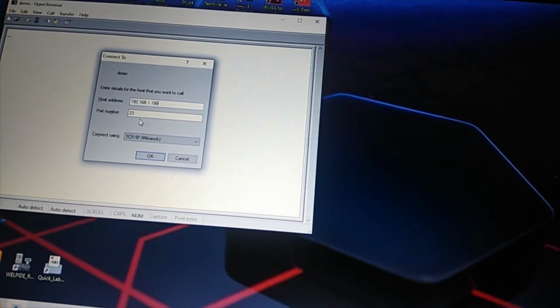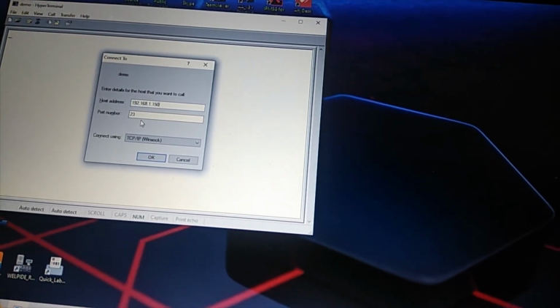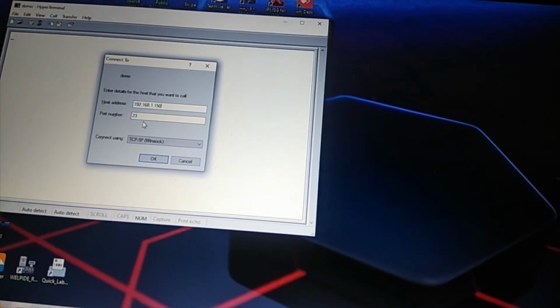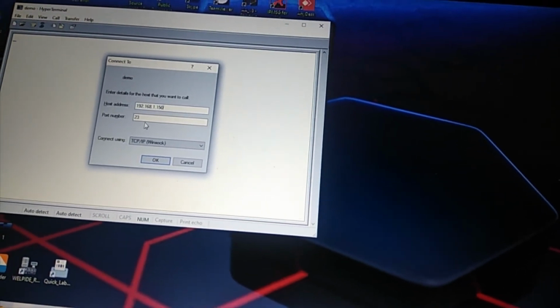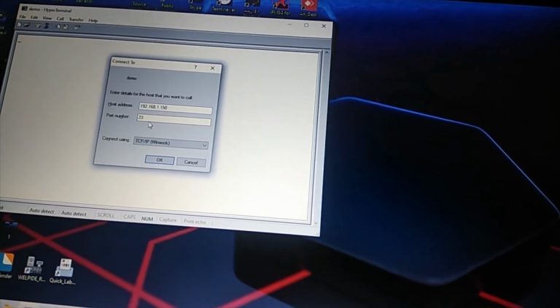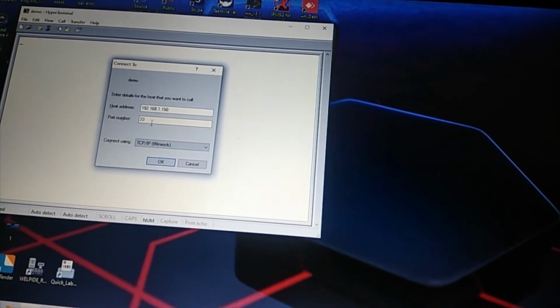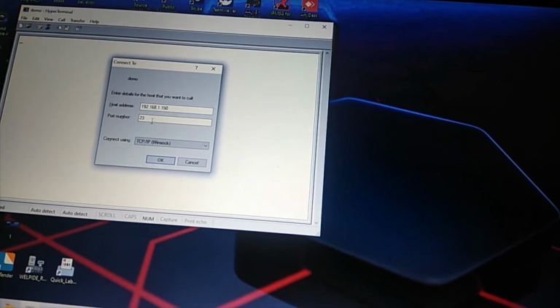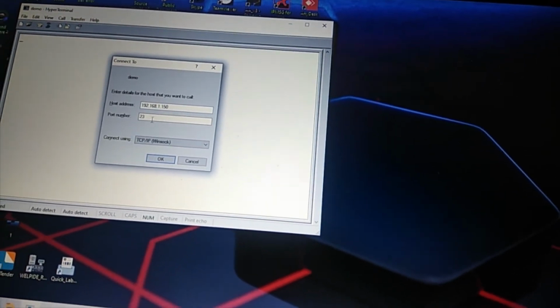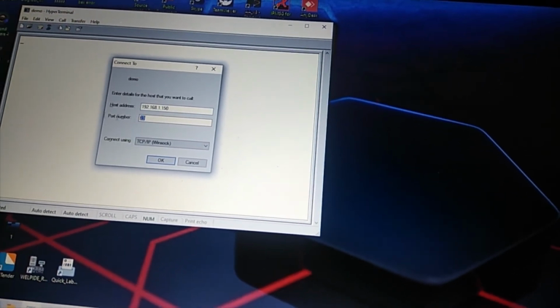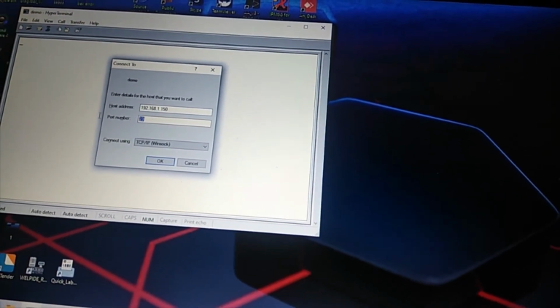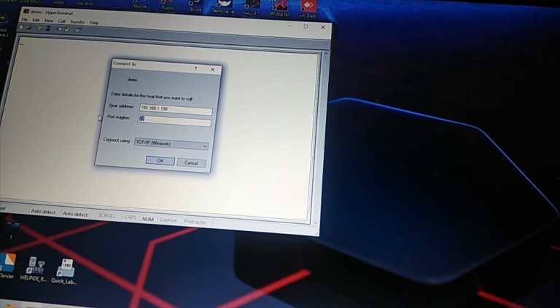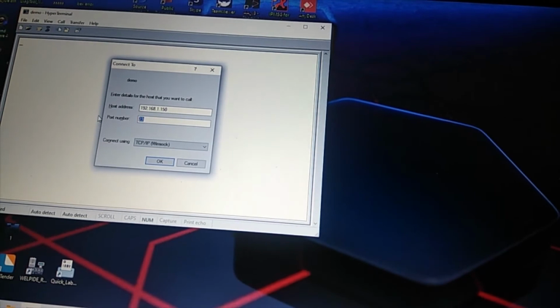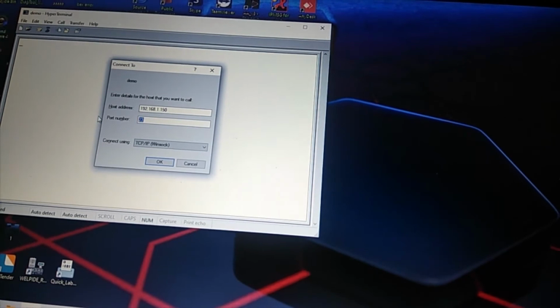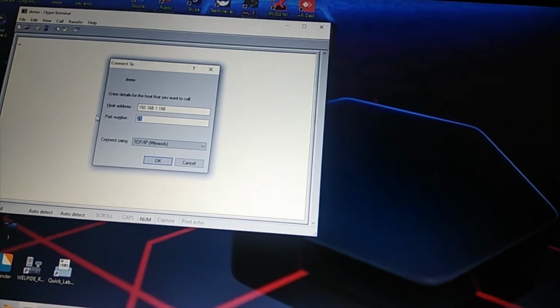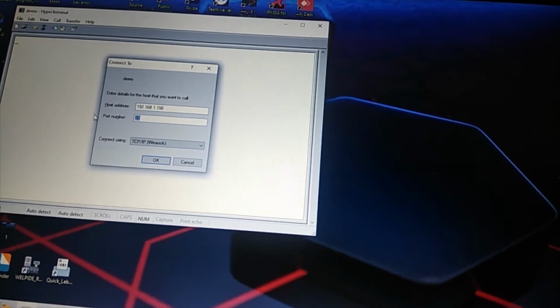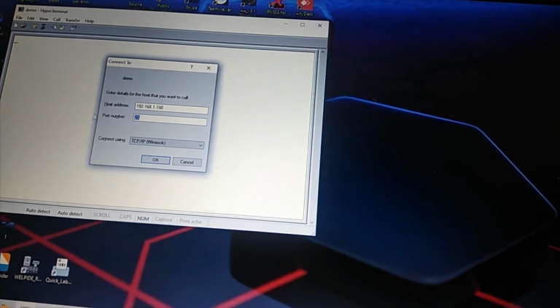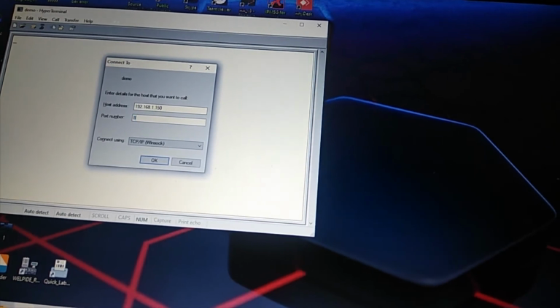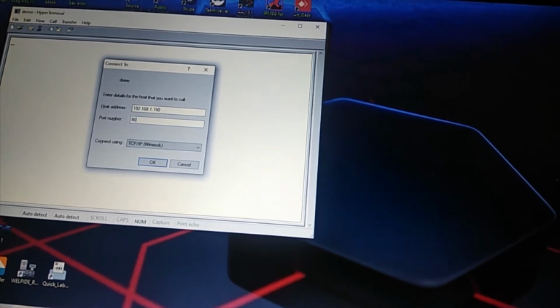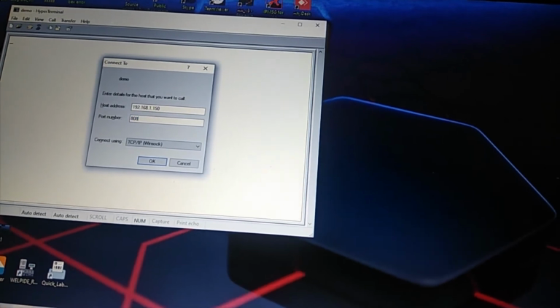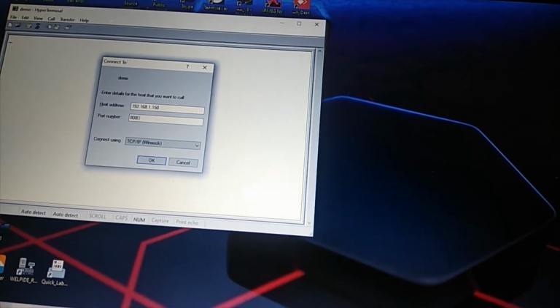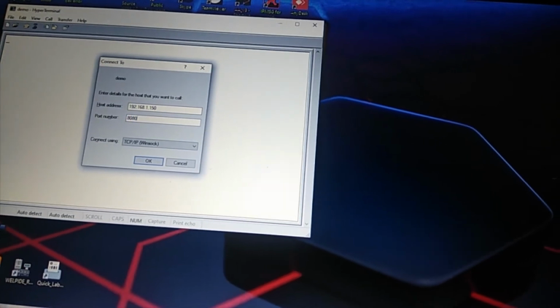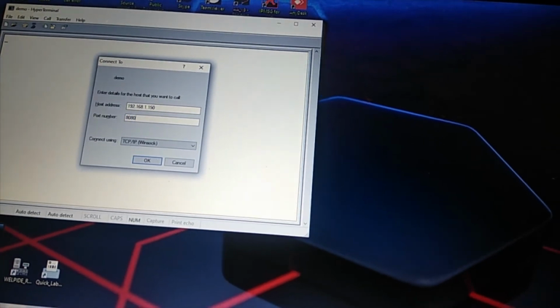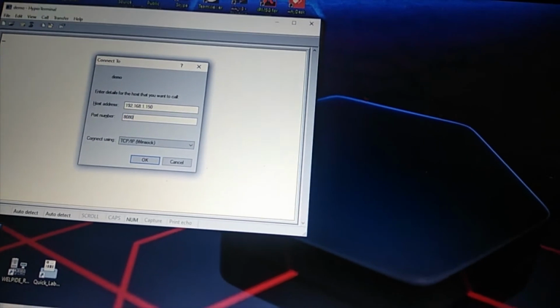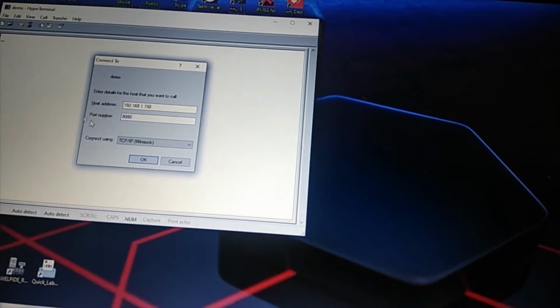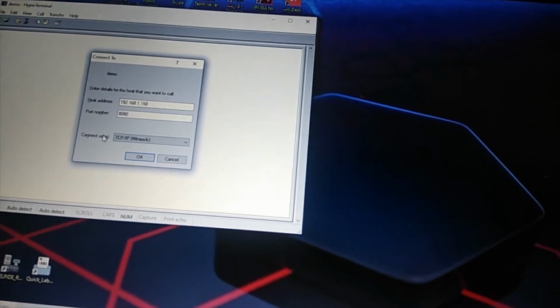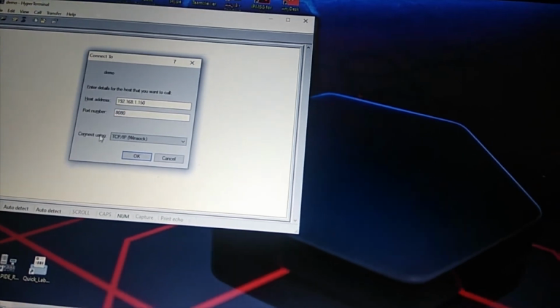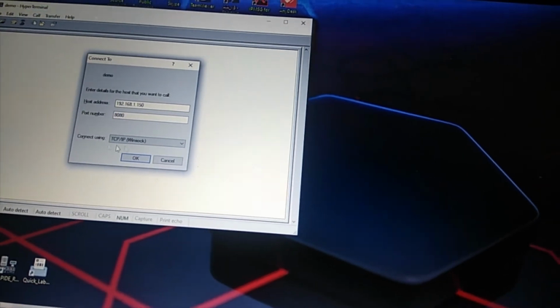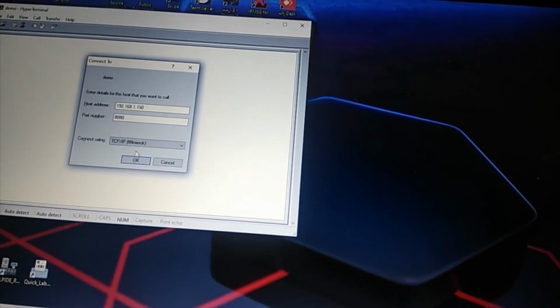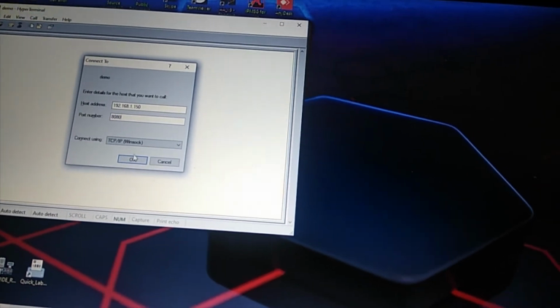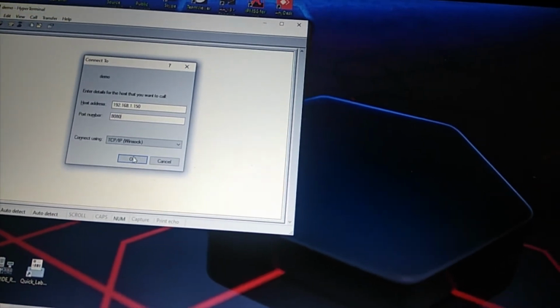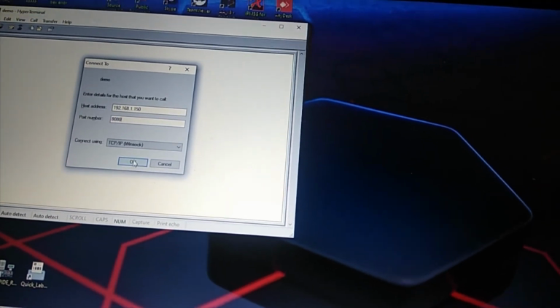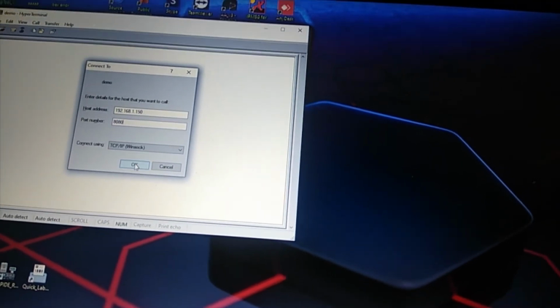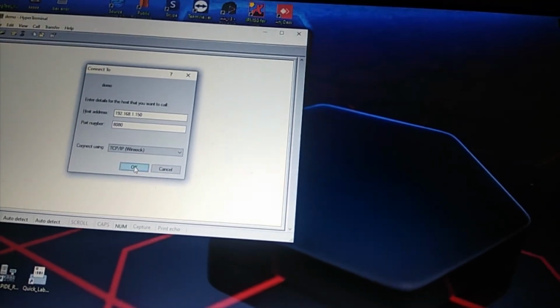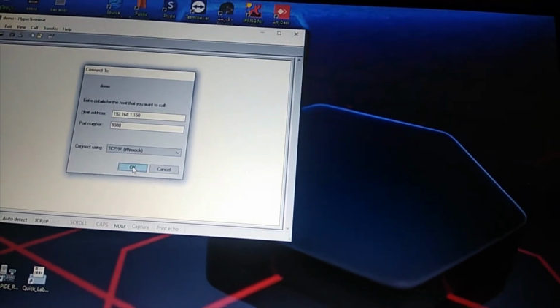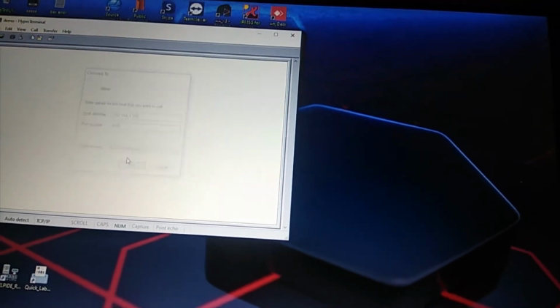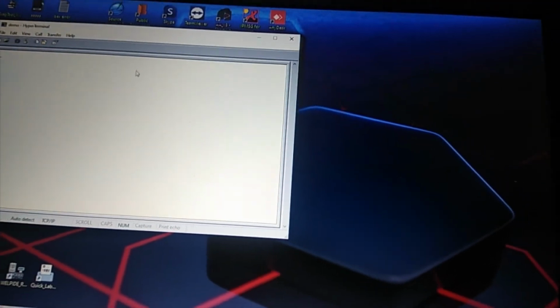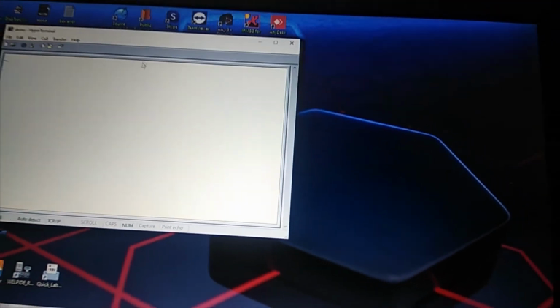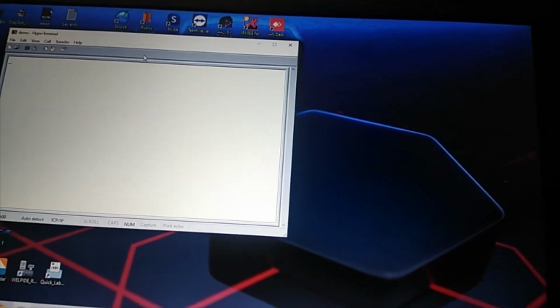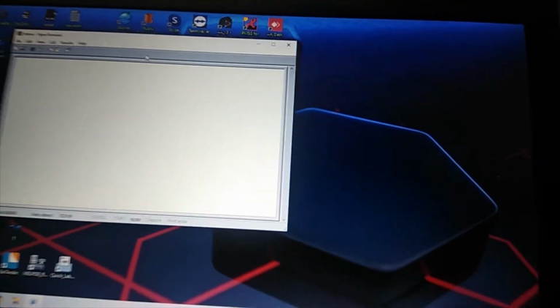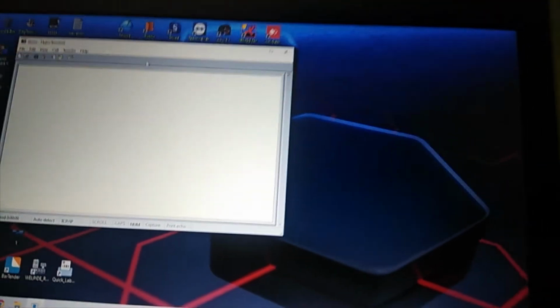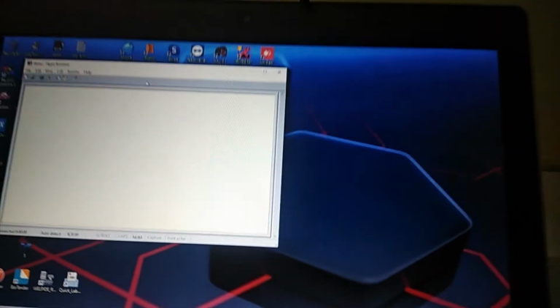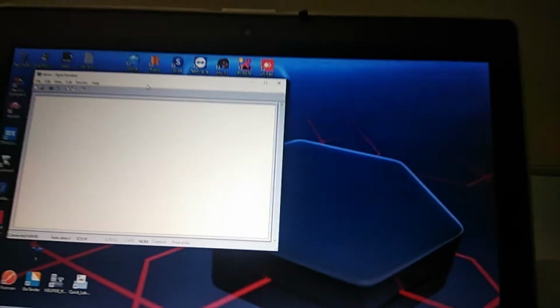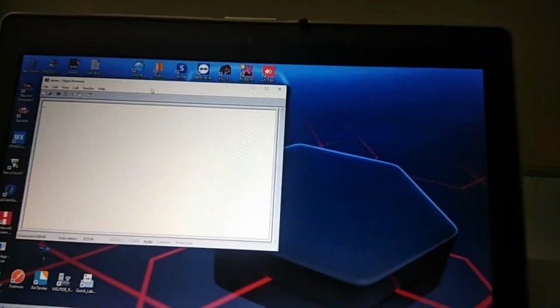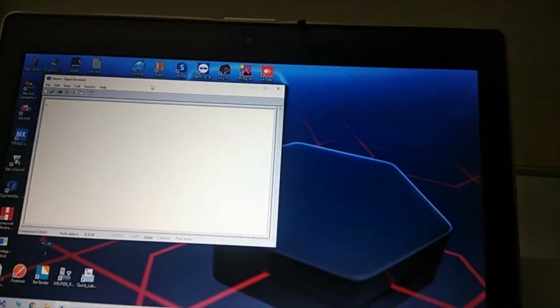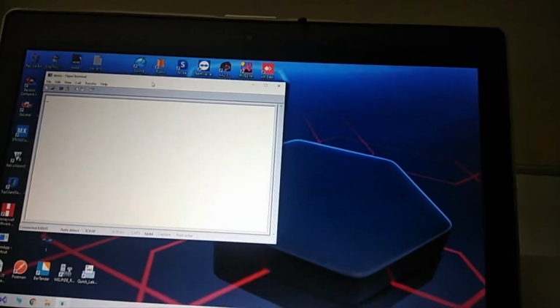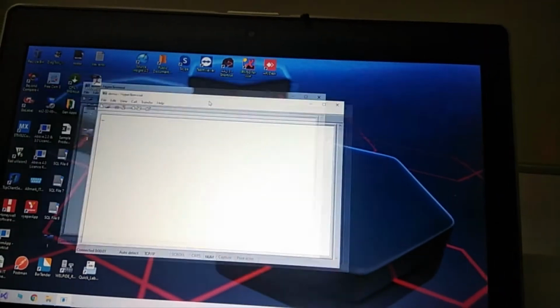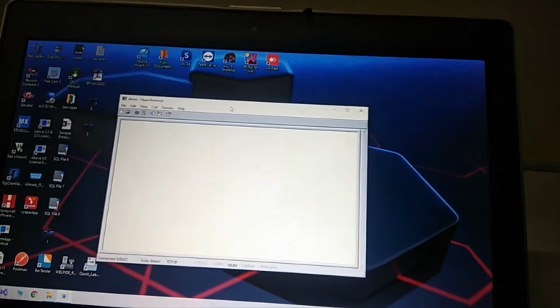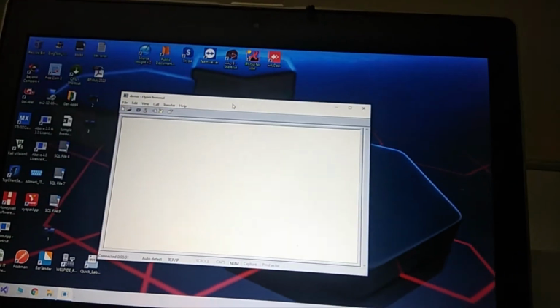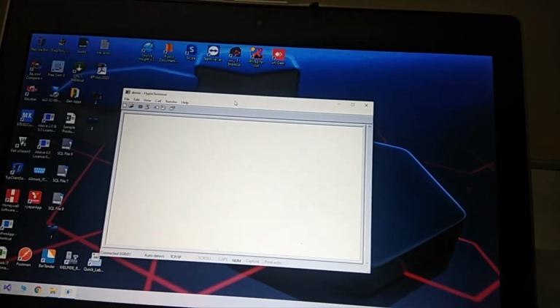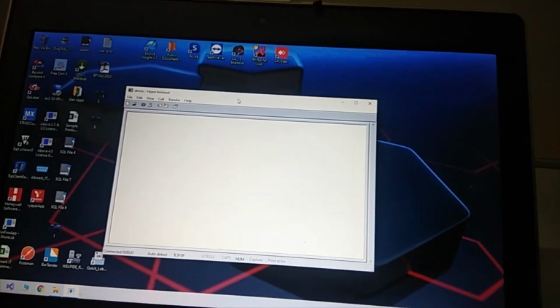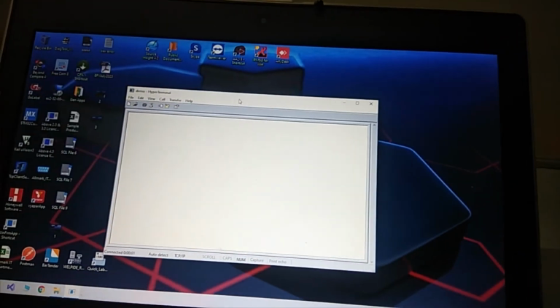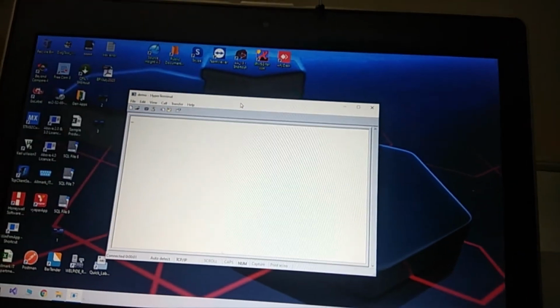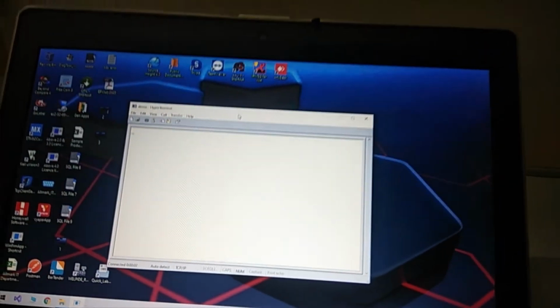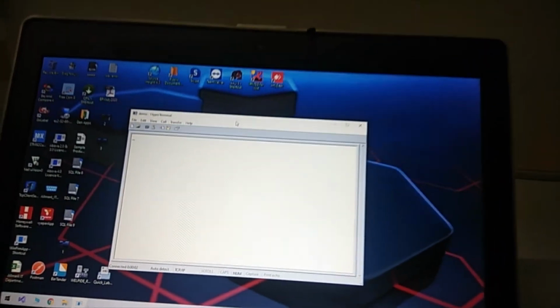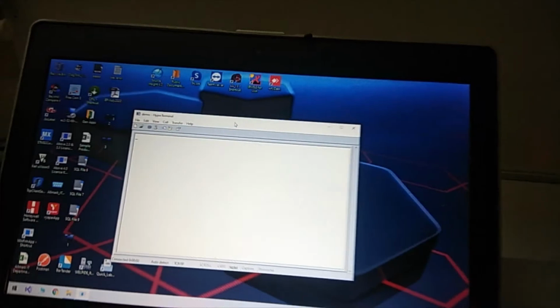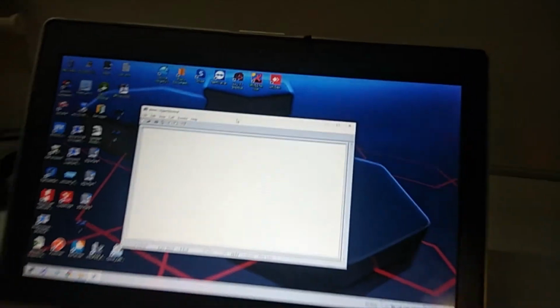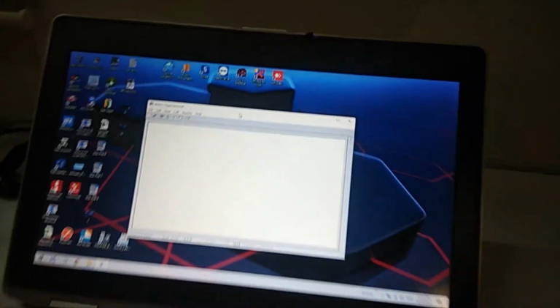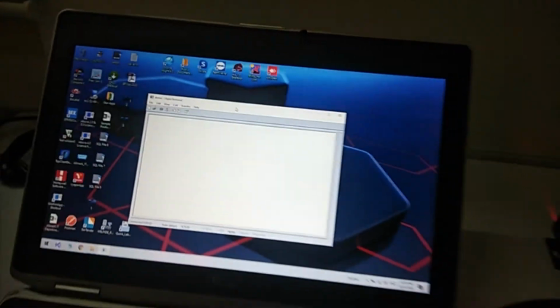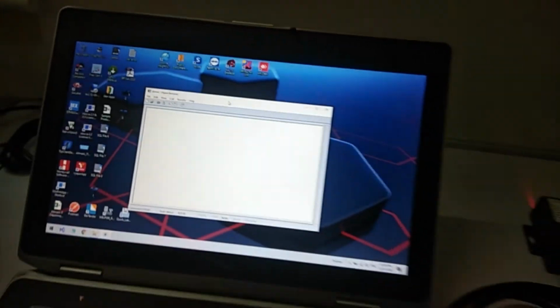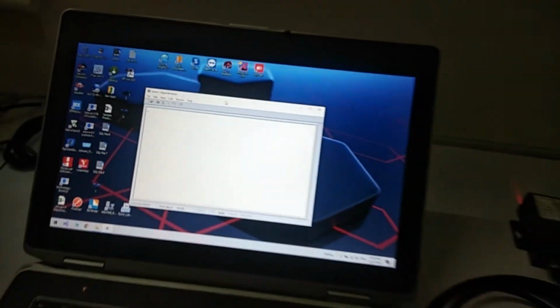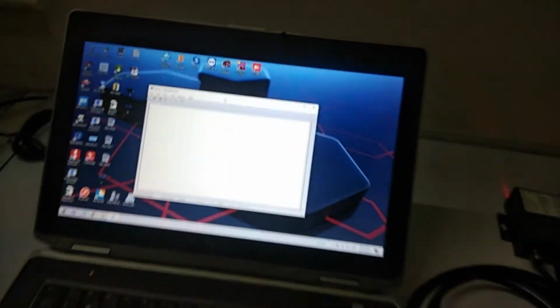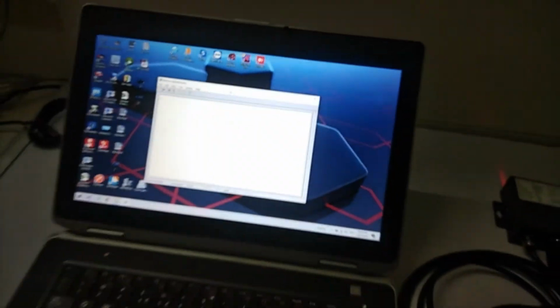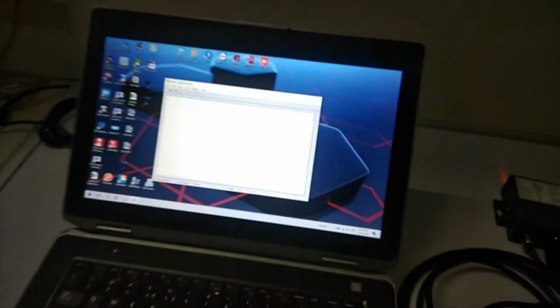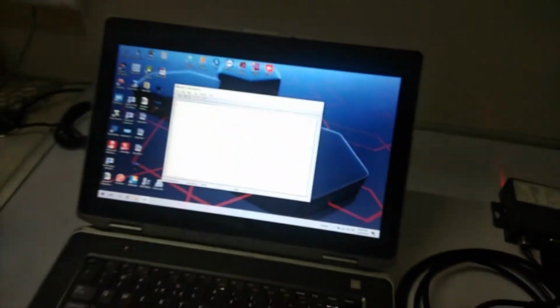Enter the port number and click OK. Then scan the barcode.